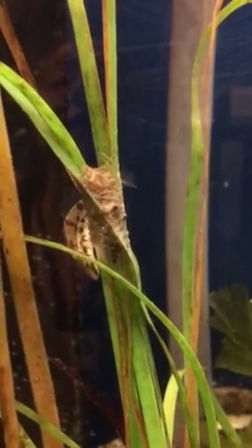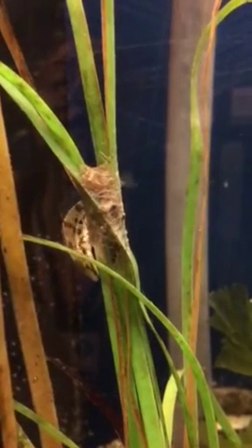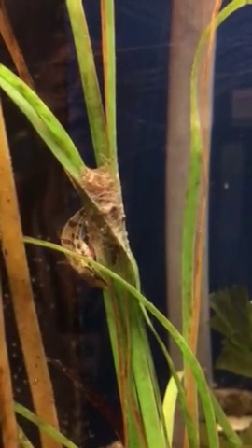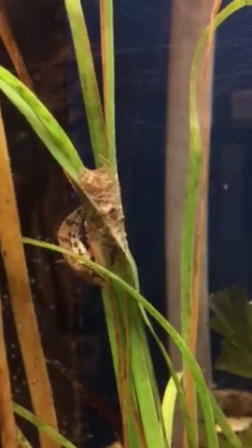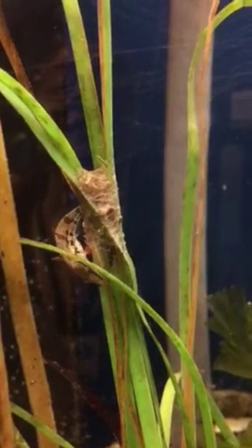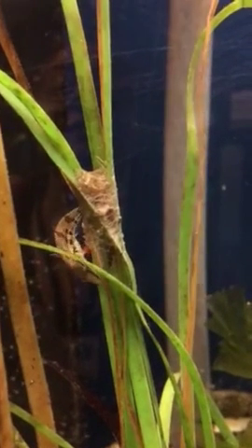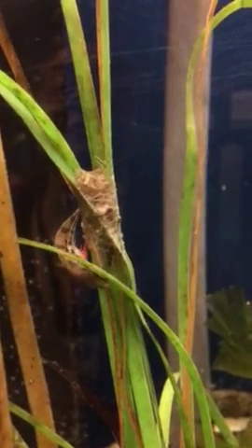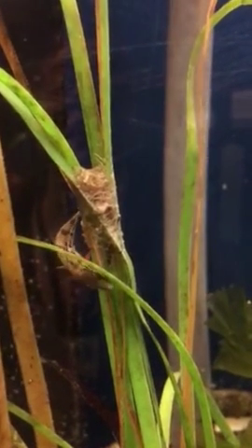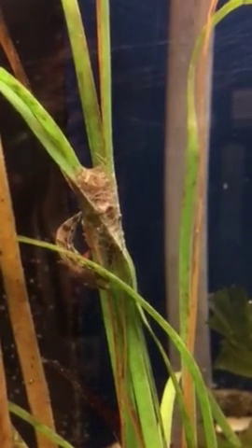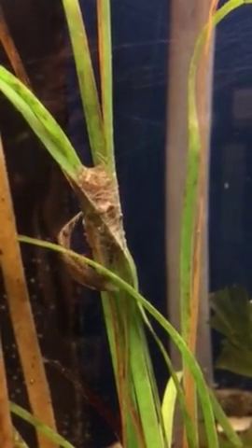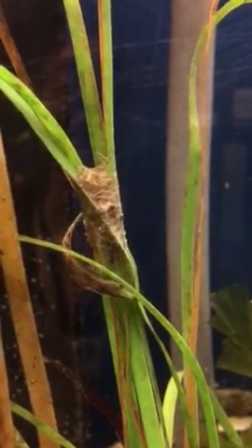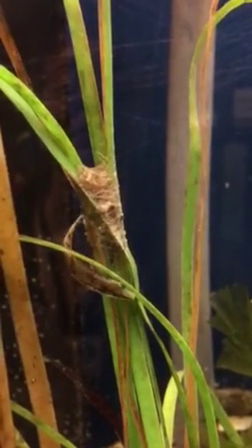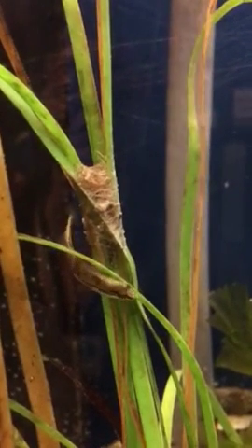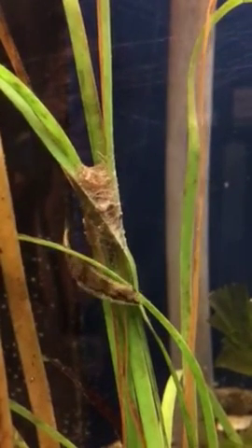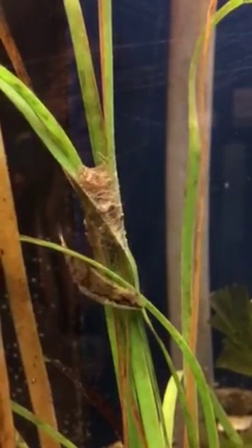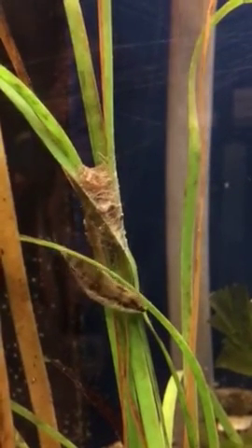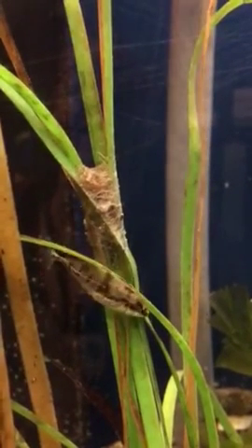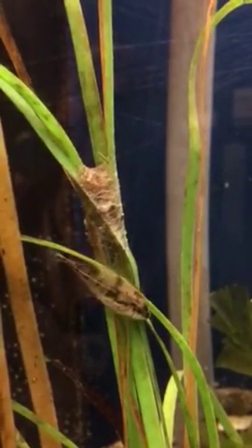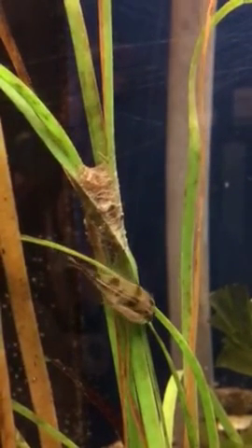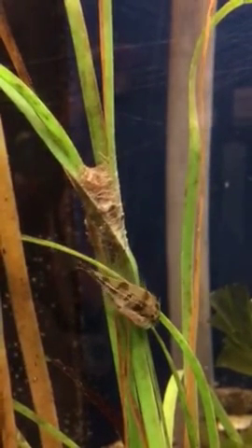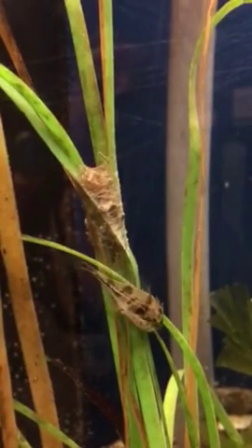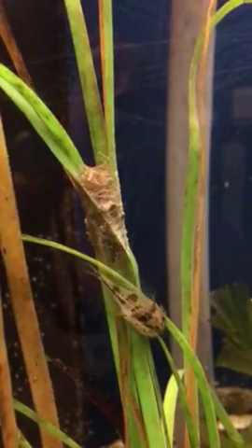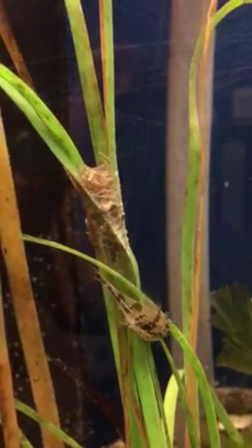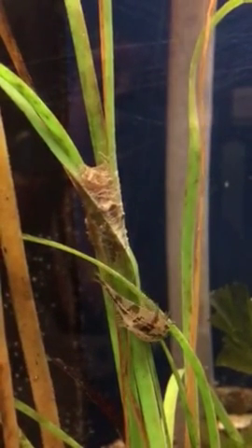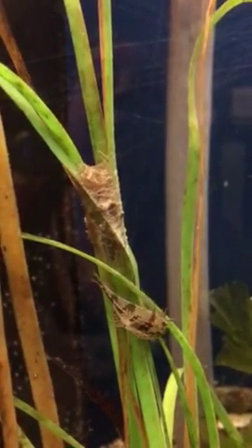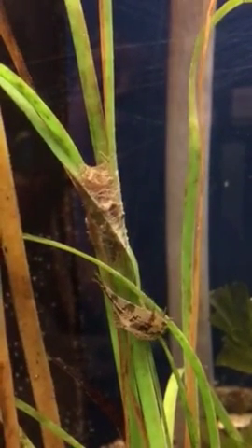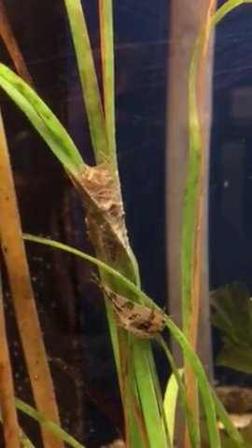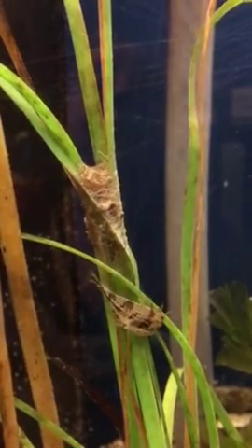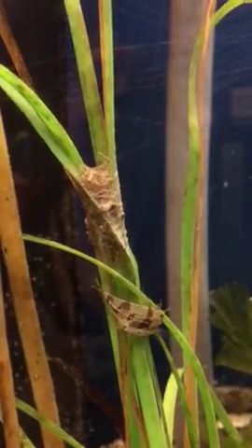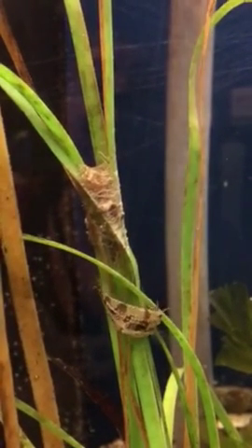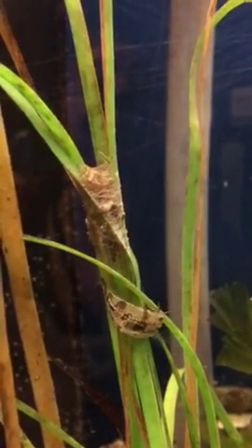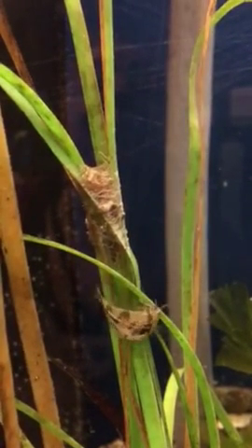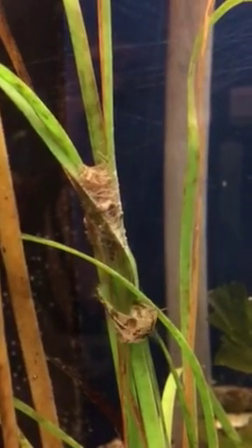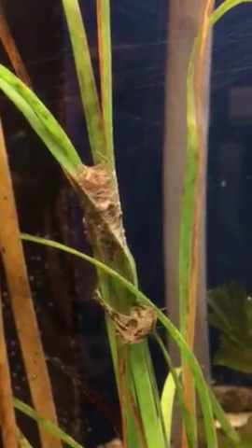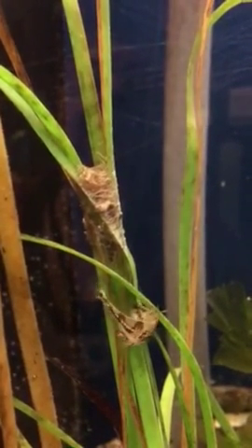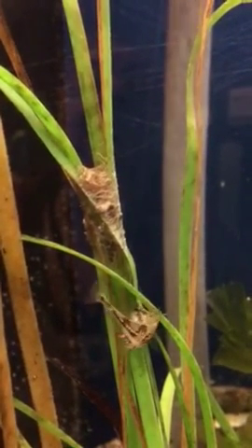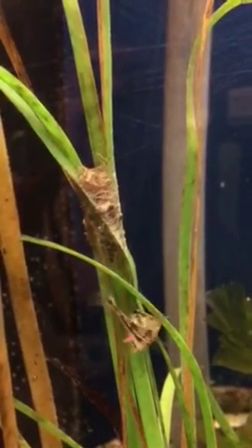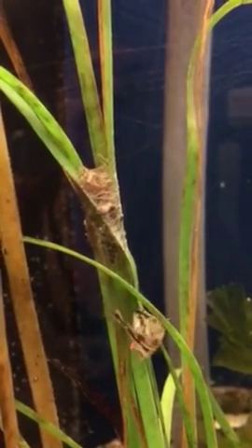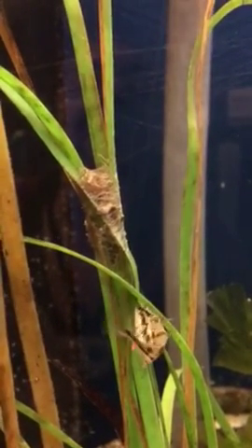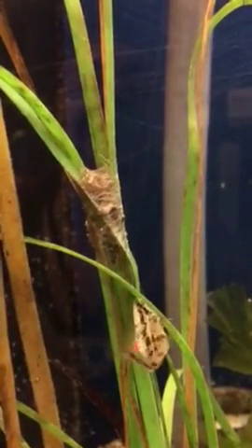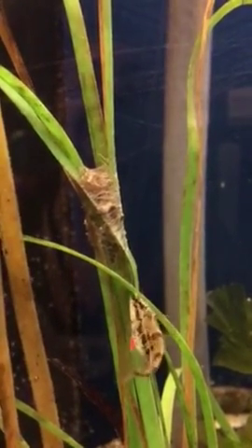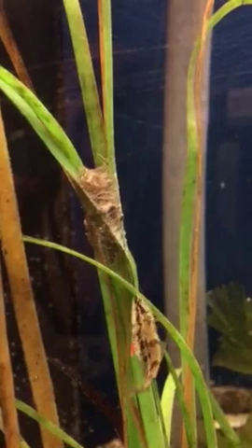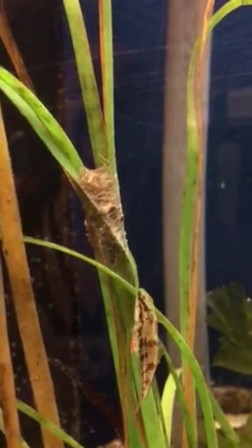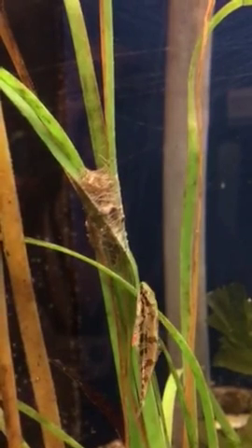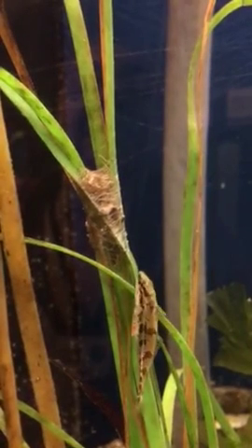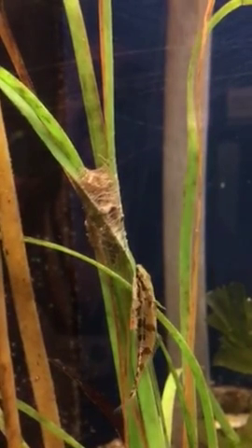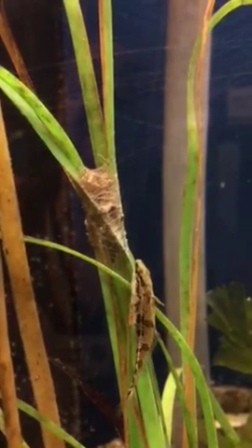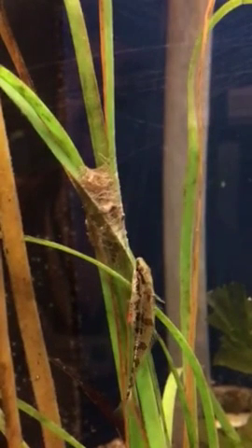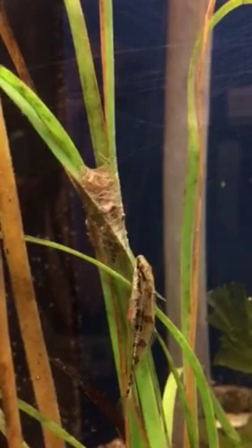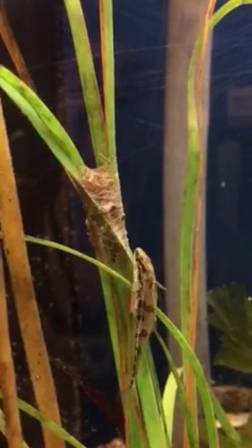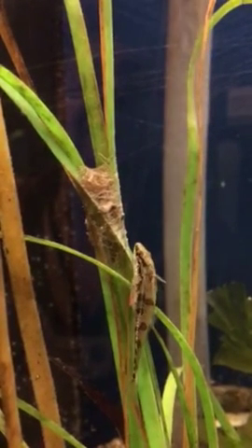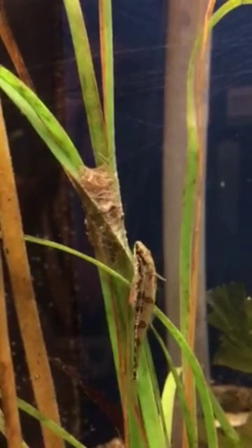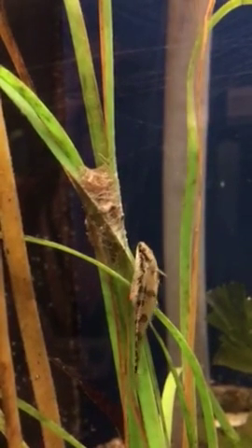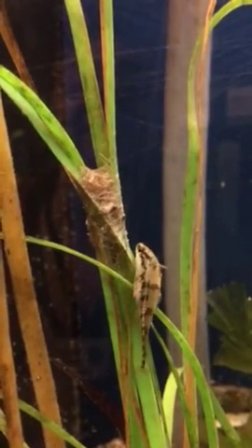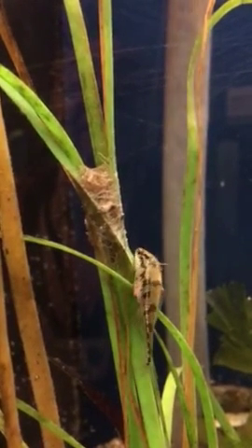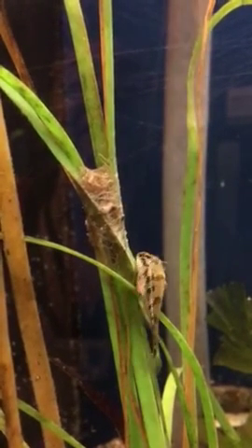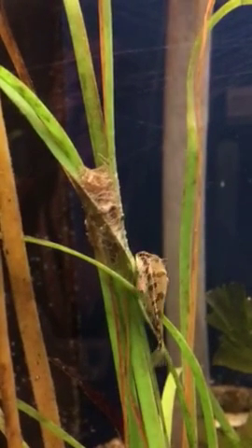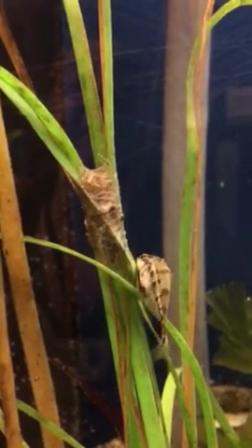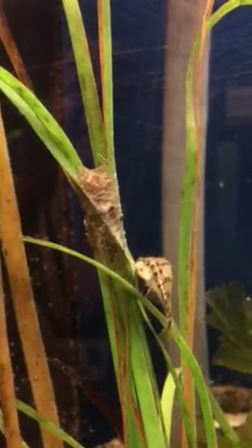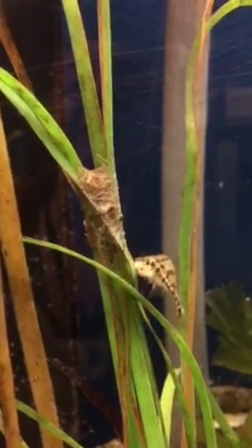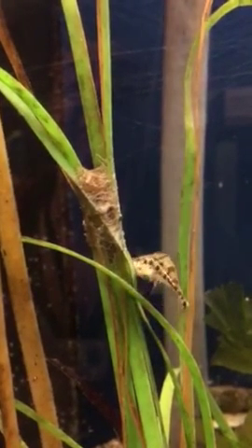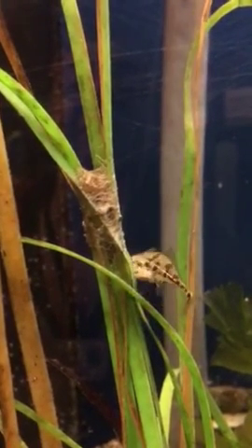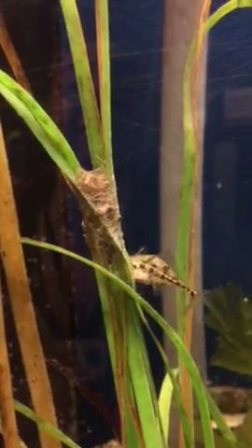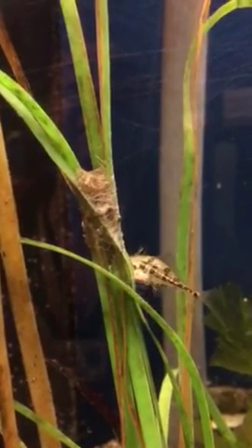This is a male four-spine stickleback. If you notice when he's swimming around, you might see his very, very red pectoral fins.